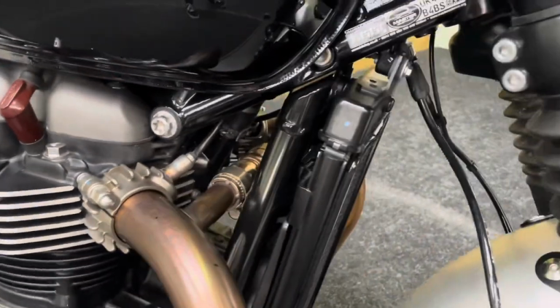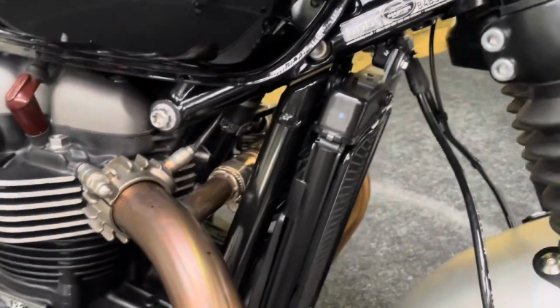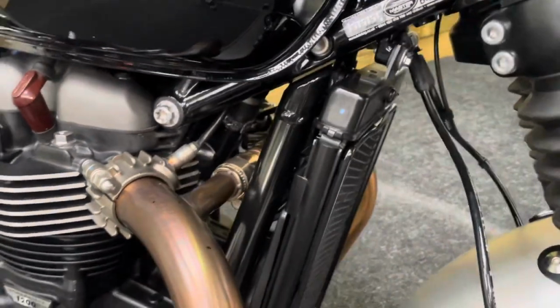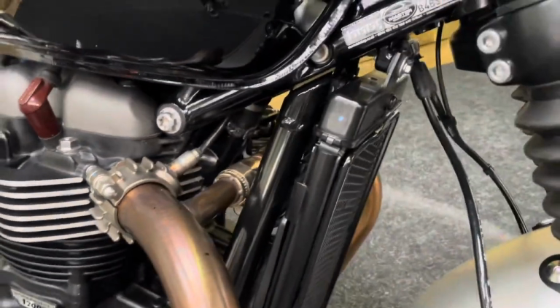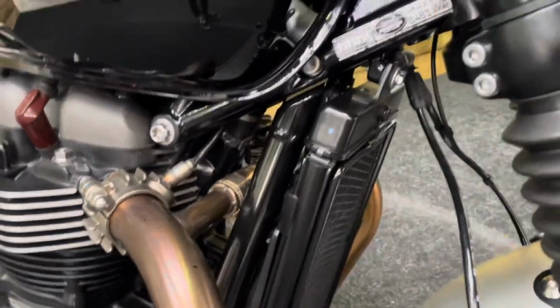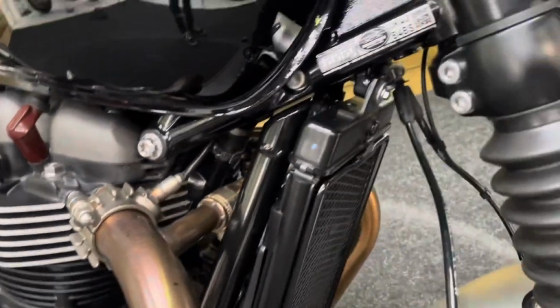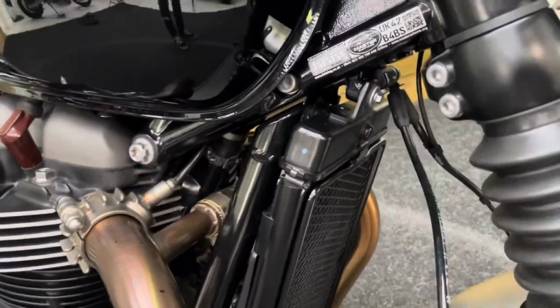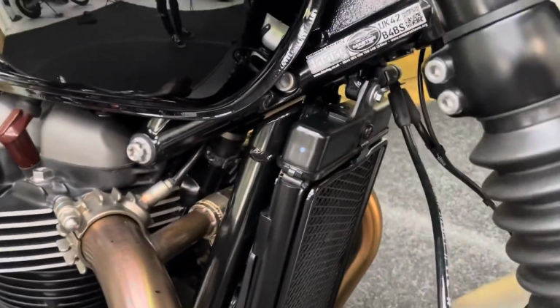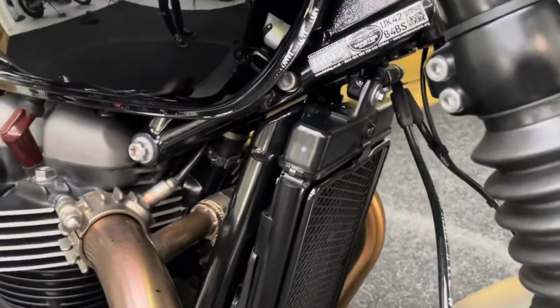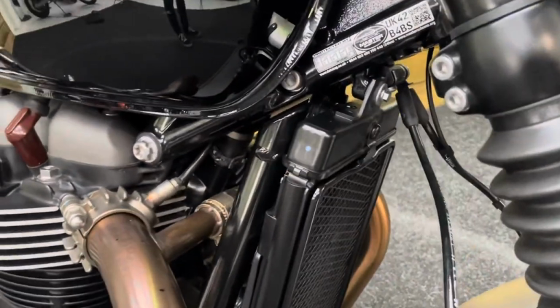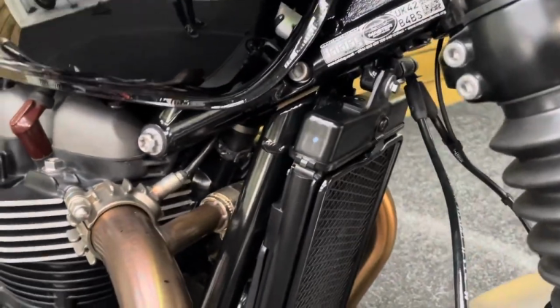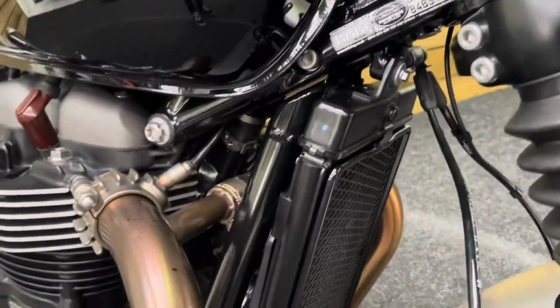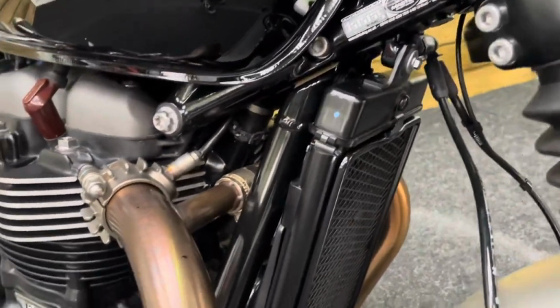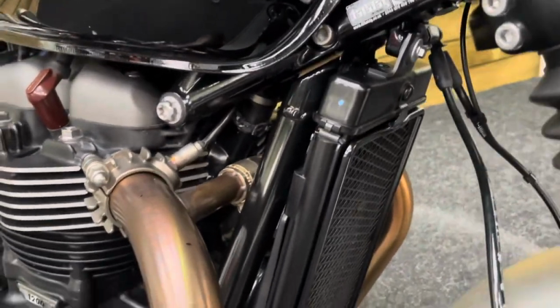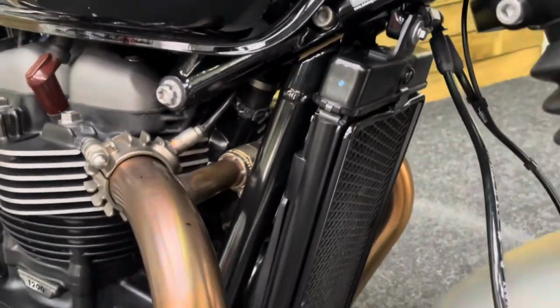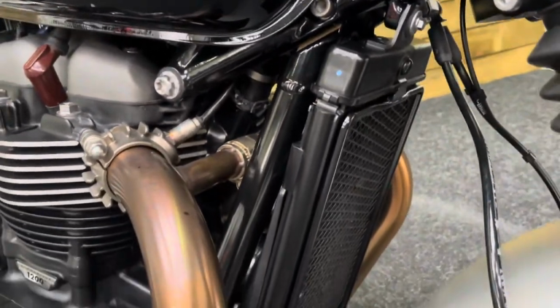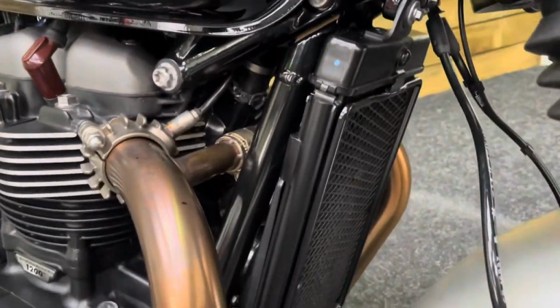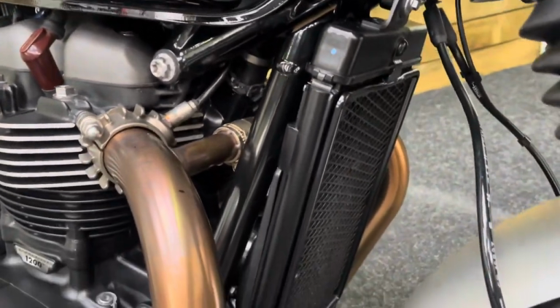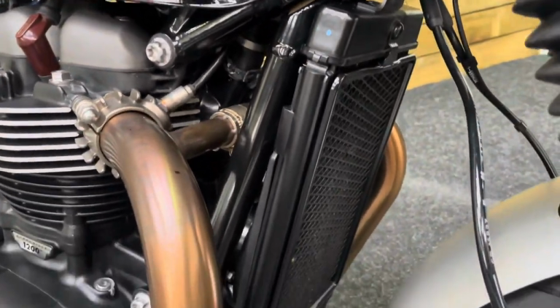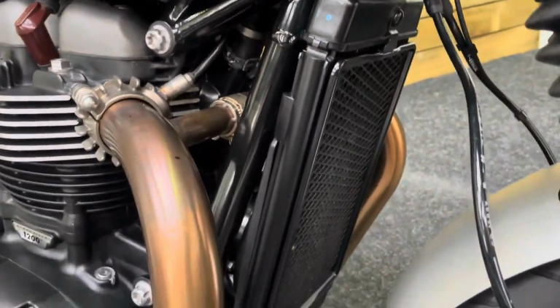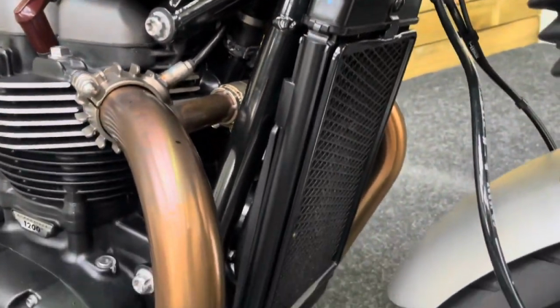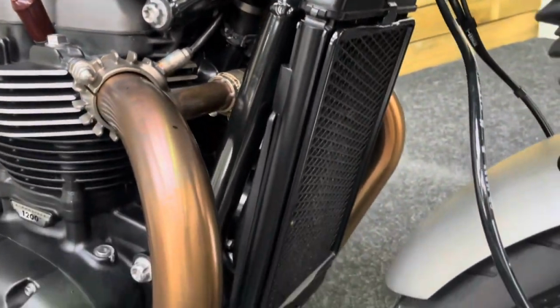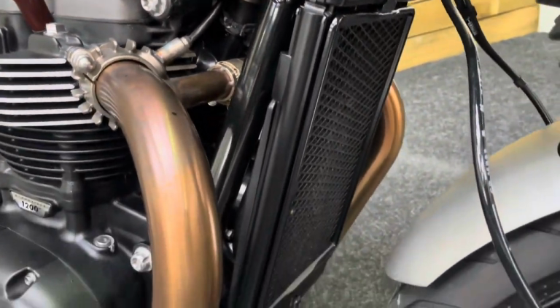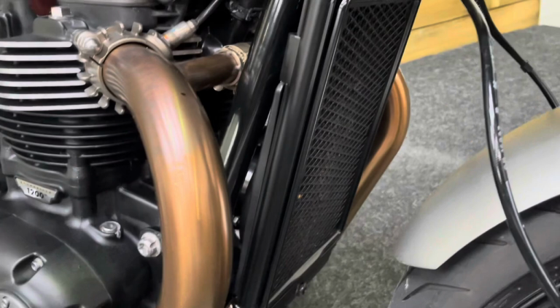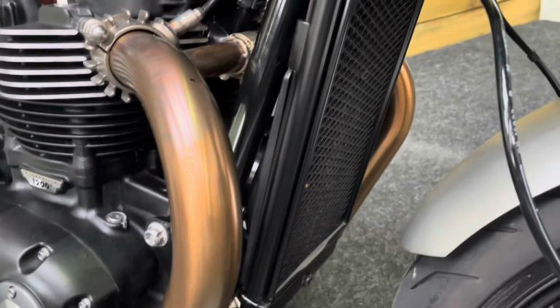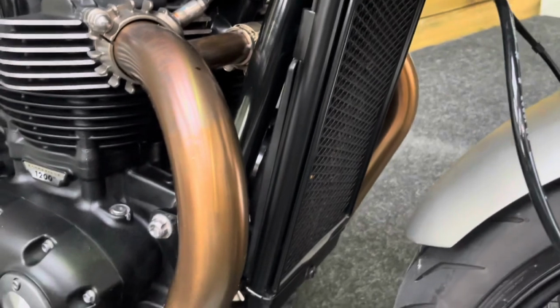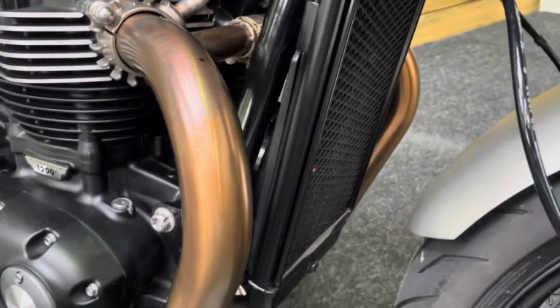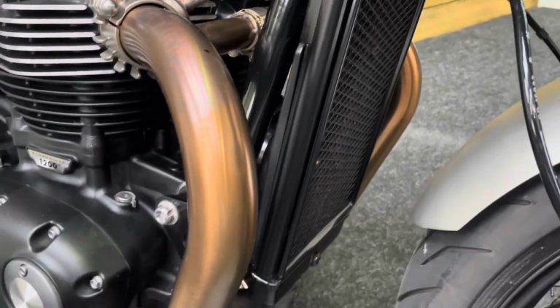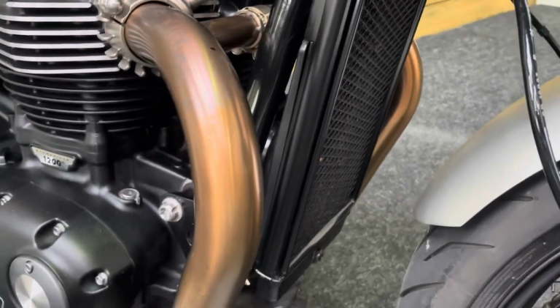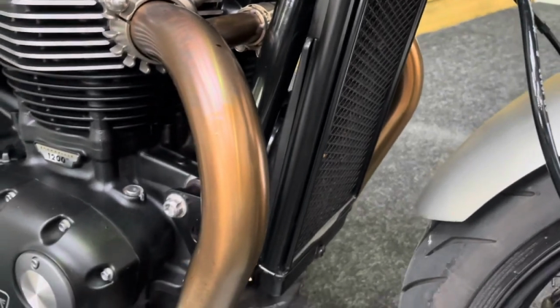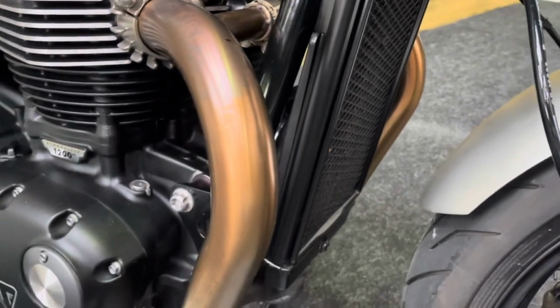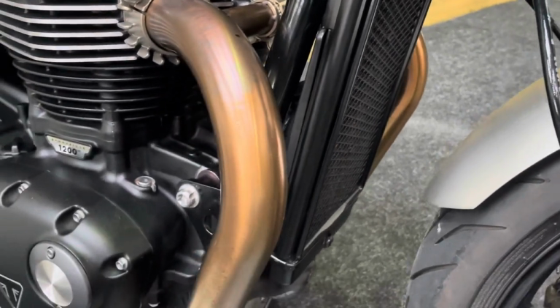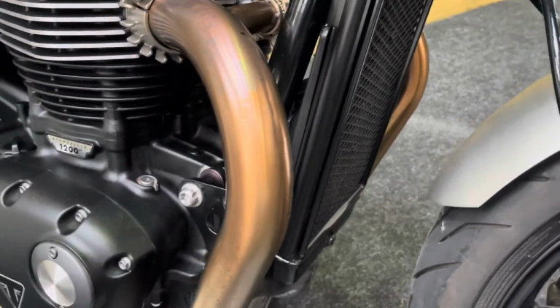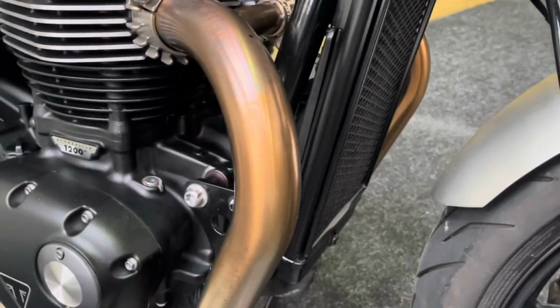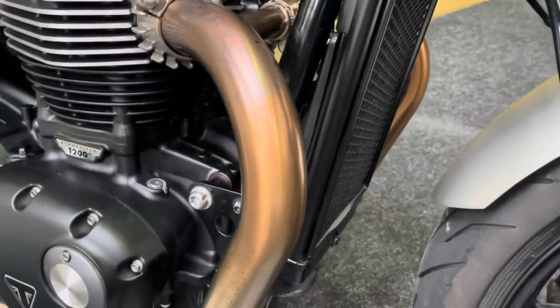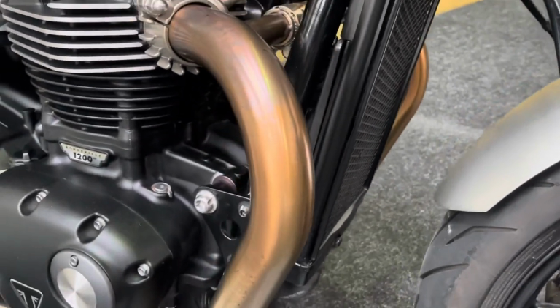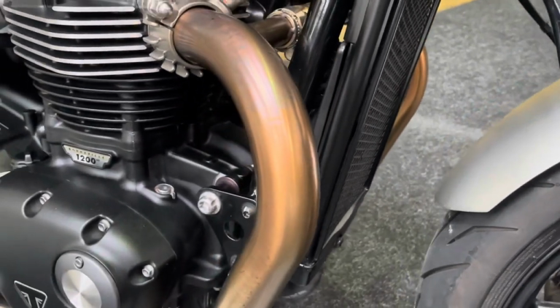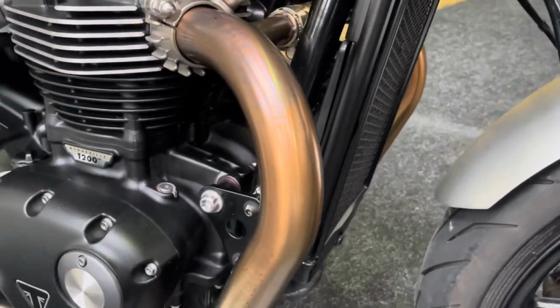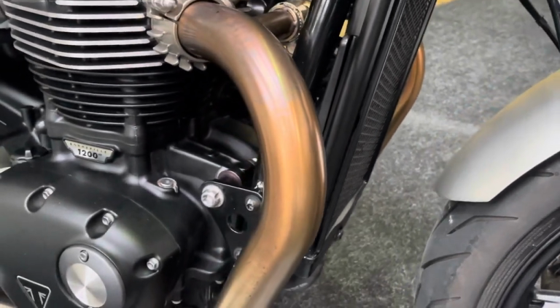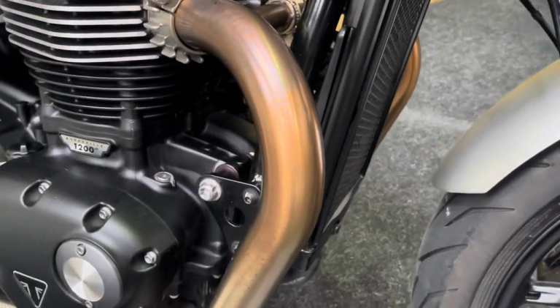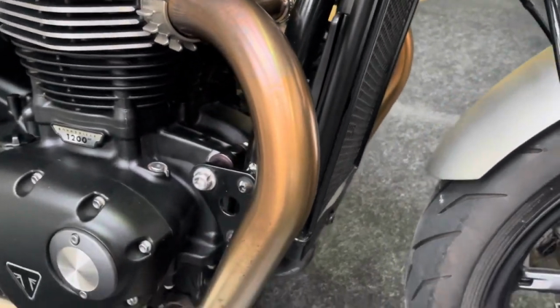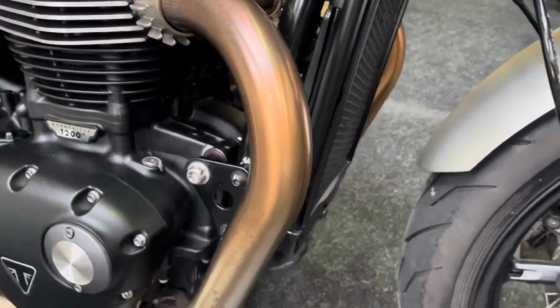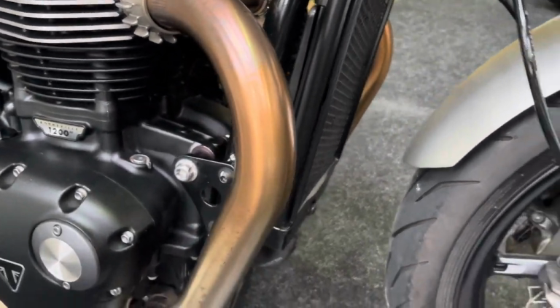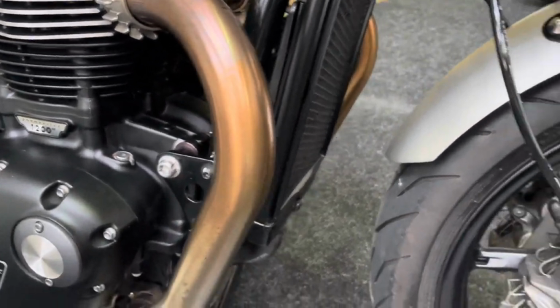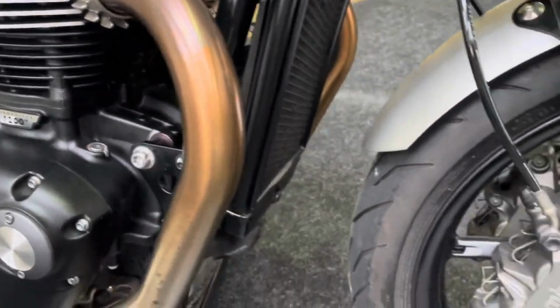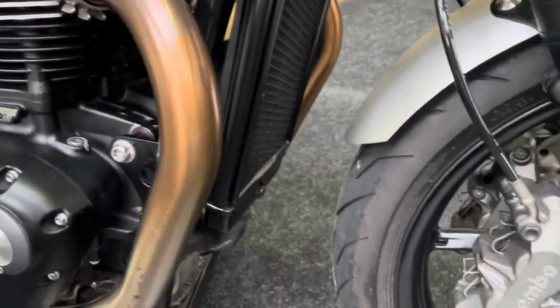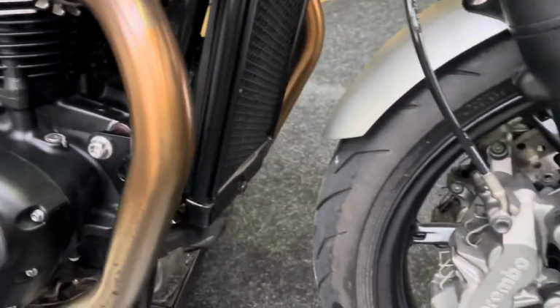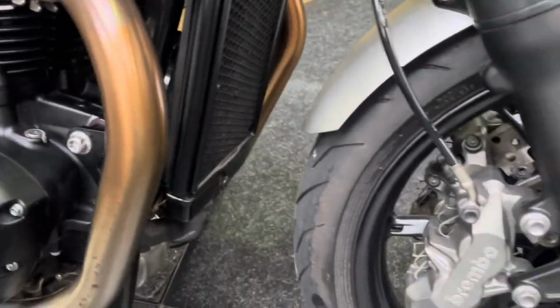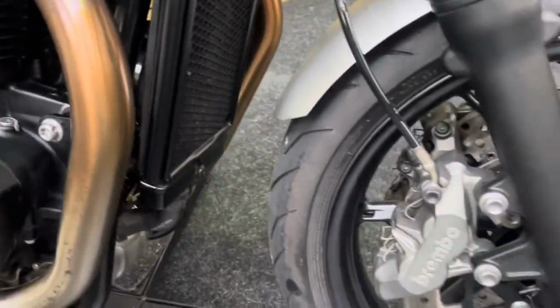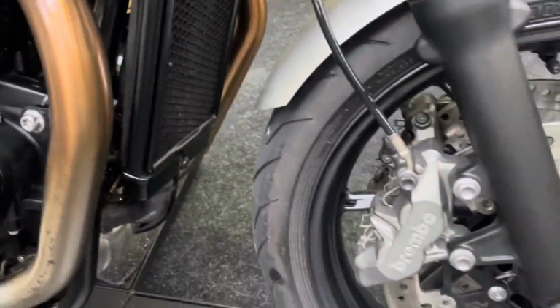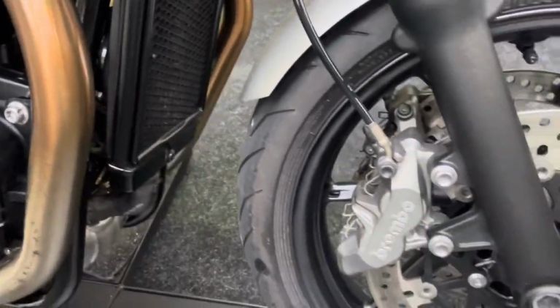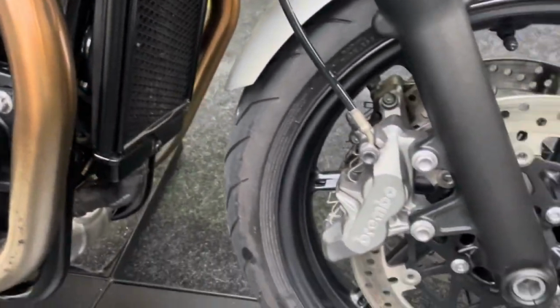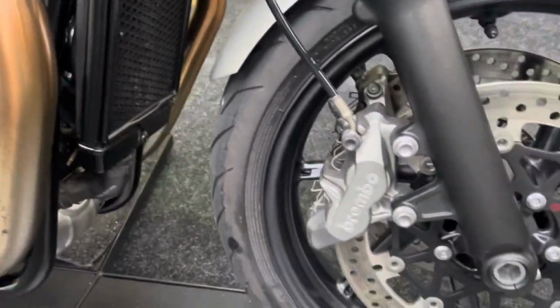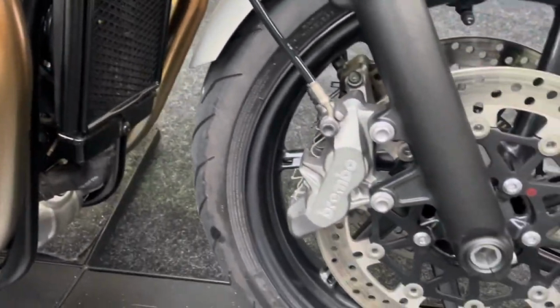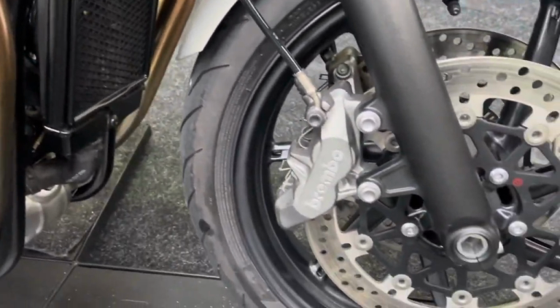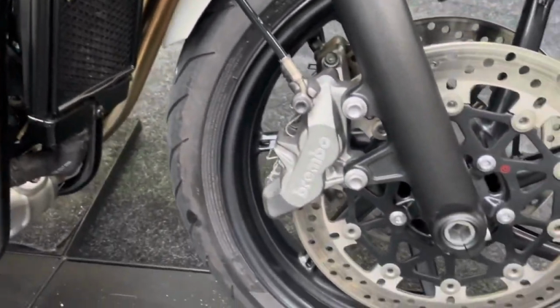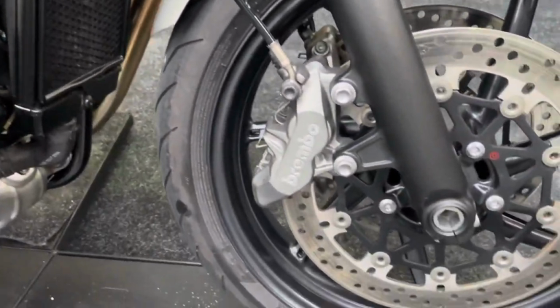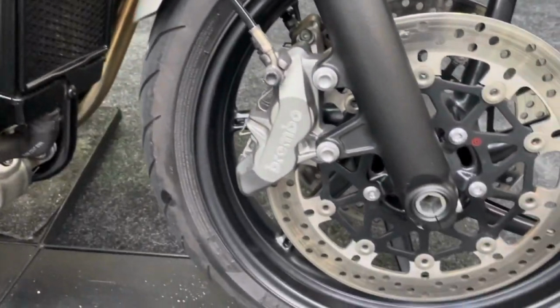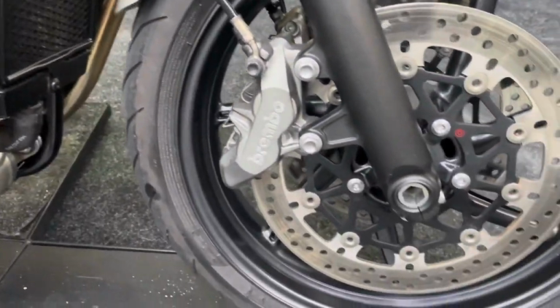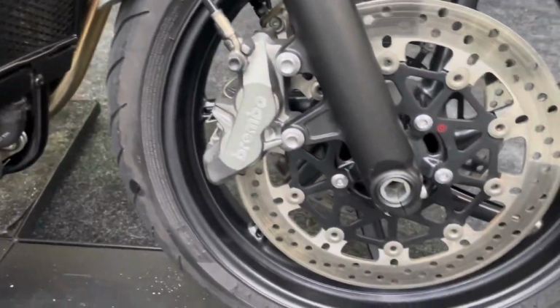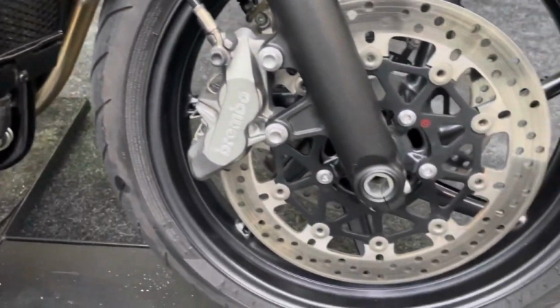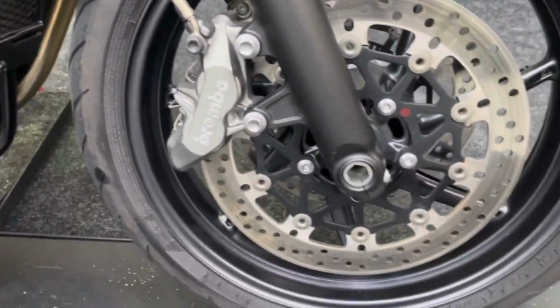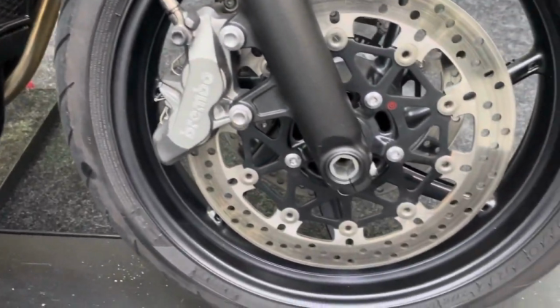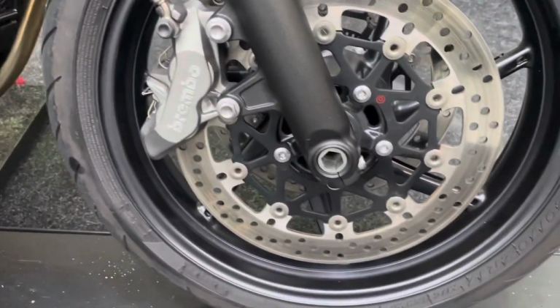Of course, the bike's liquid cooled — there's your radiator just tucked in there. They do a great job of hiding it and making these bikes look a lot older than they actually are.